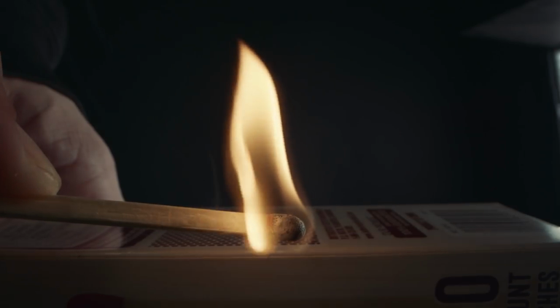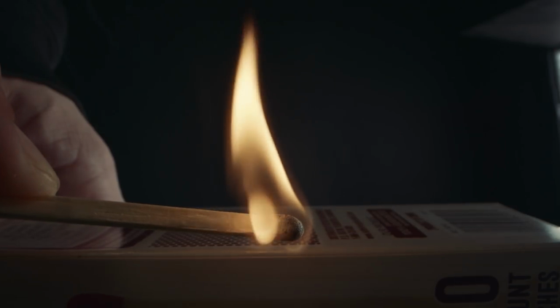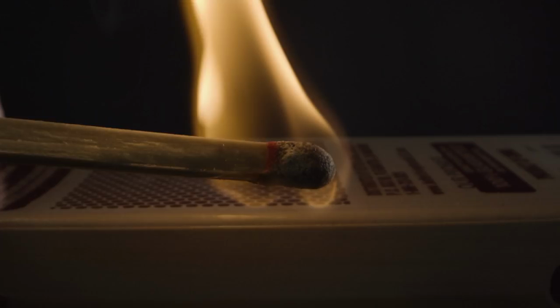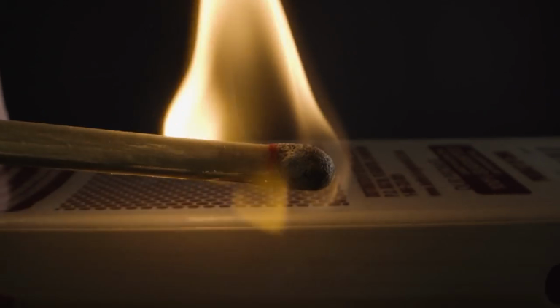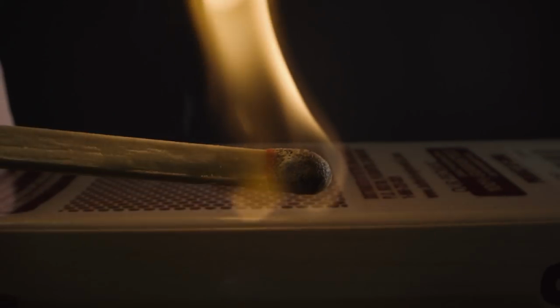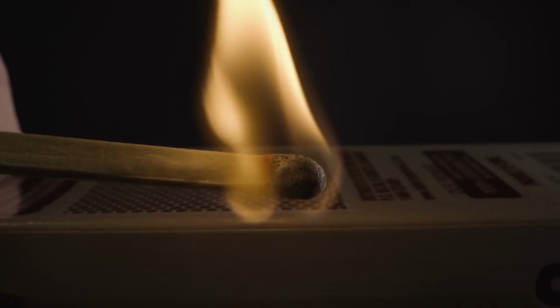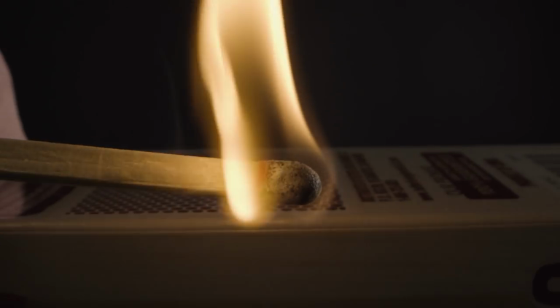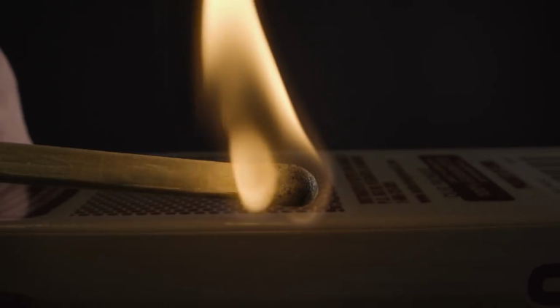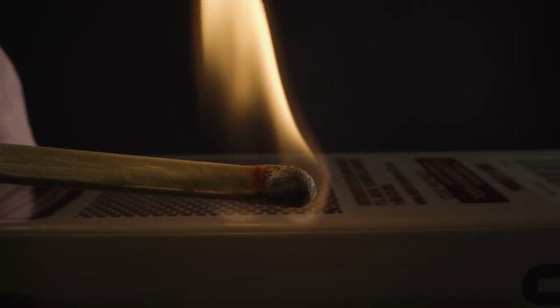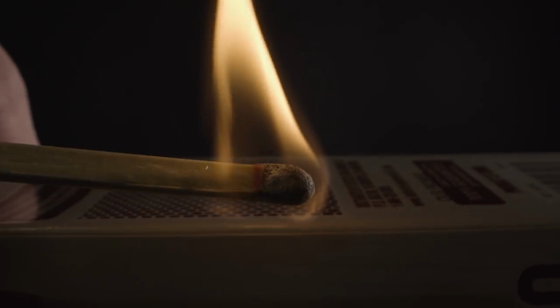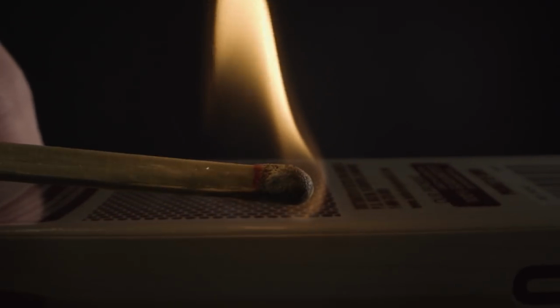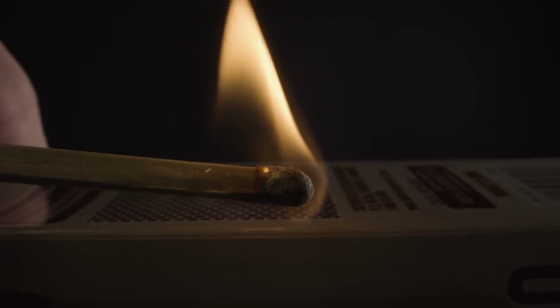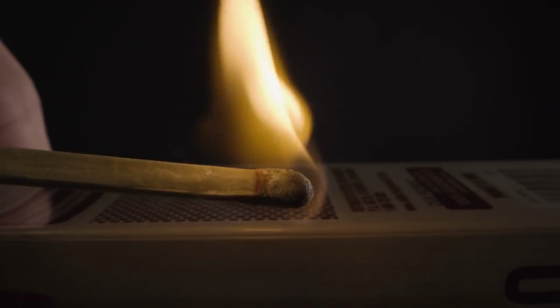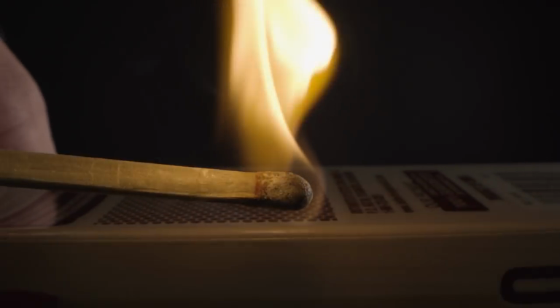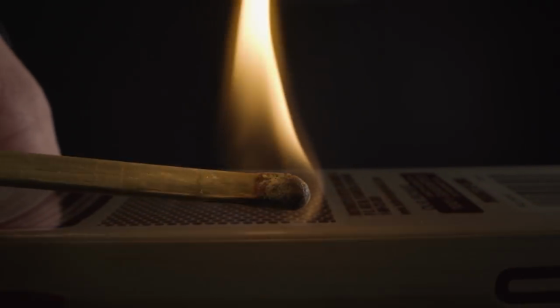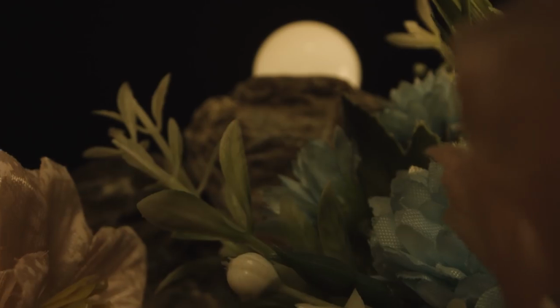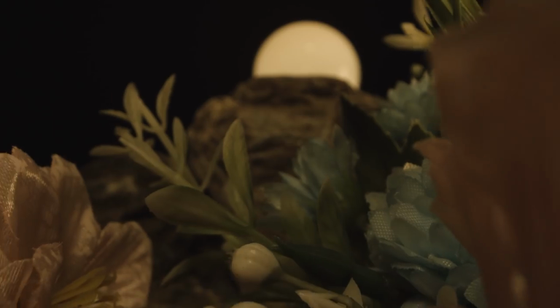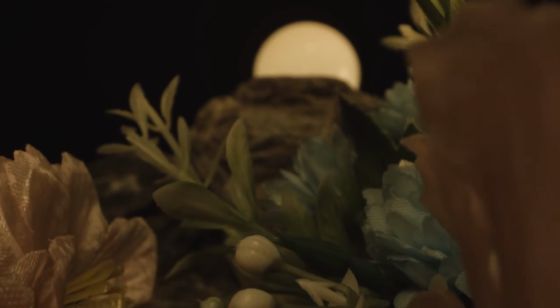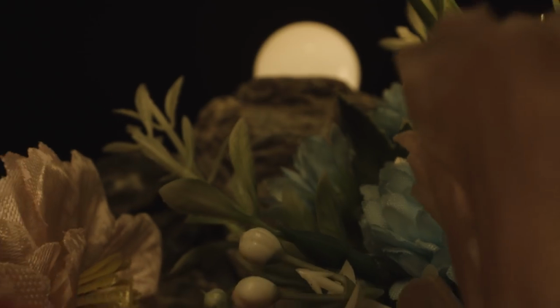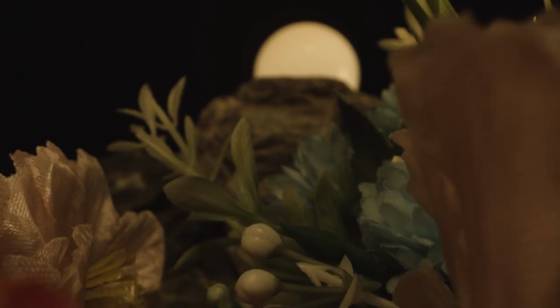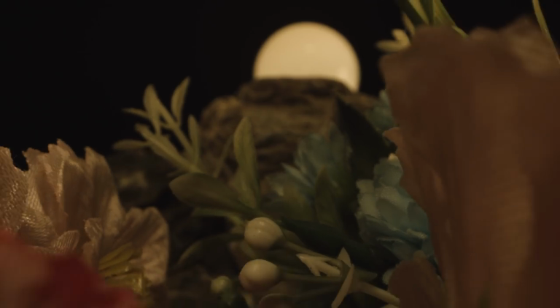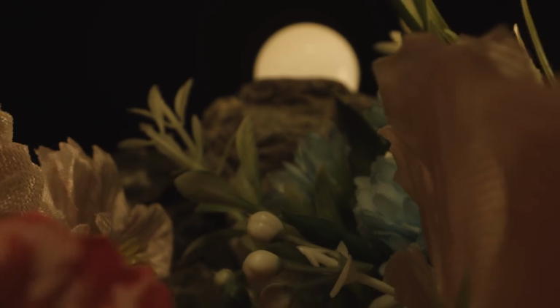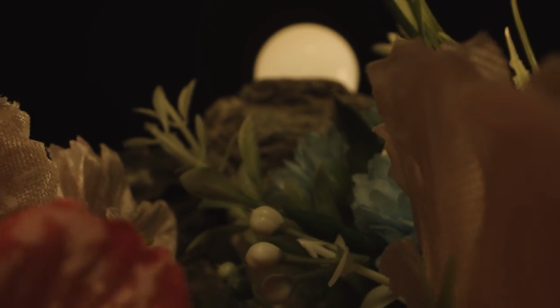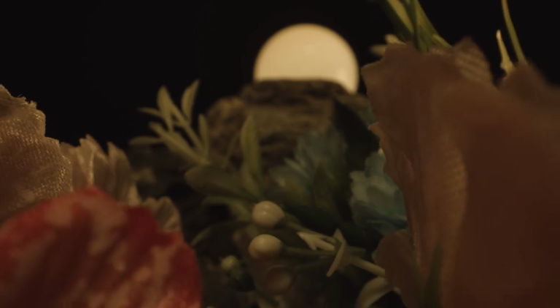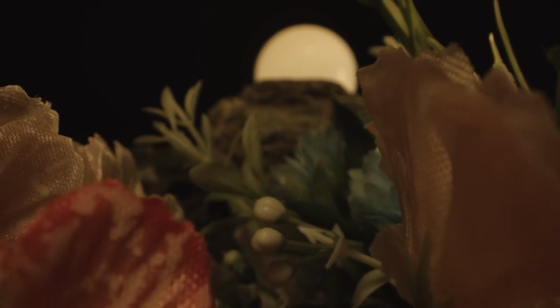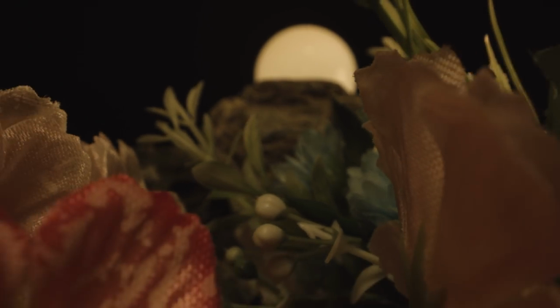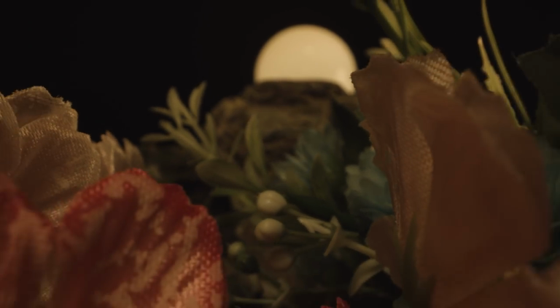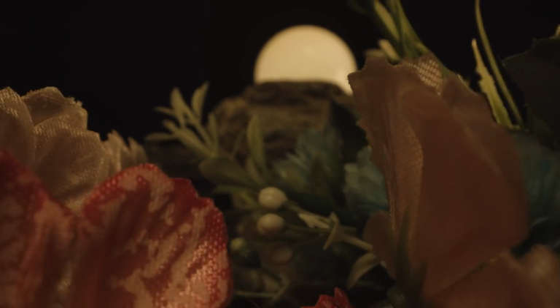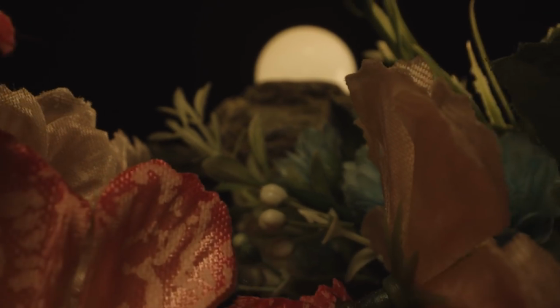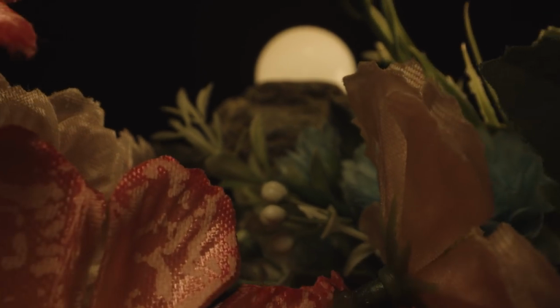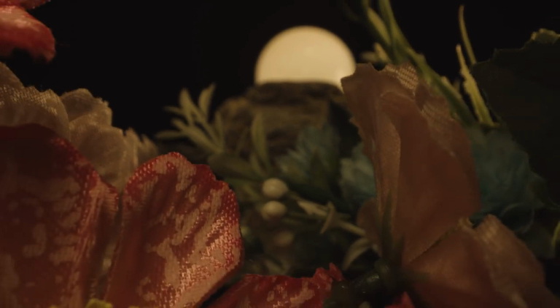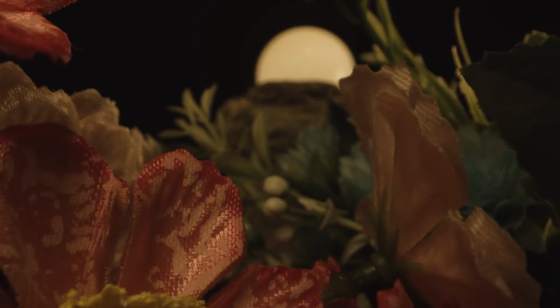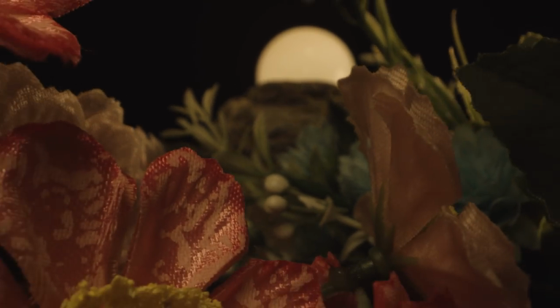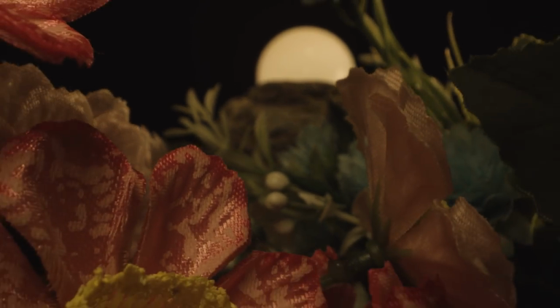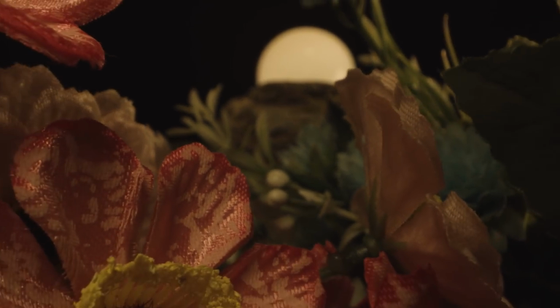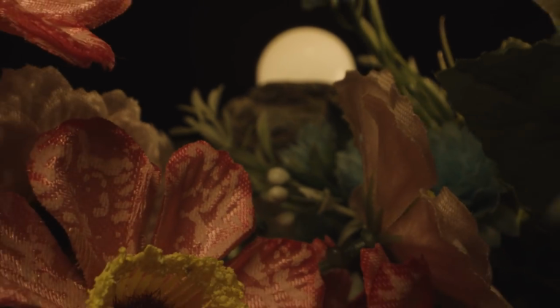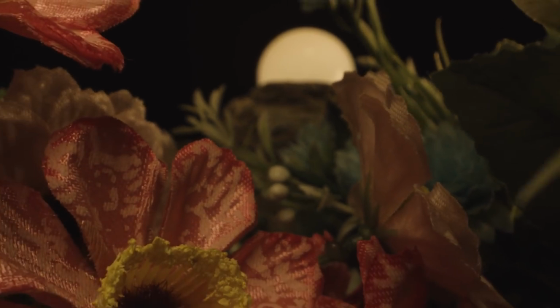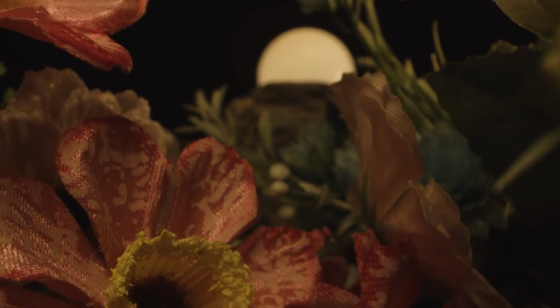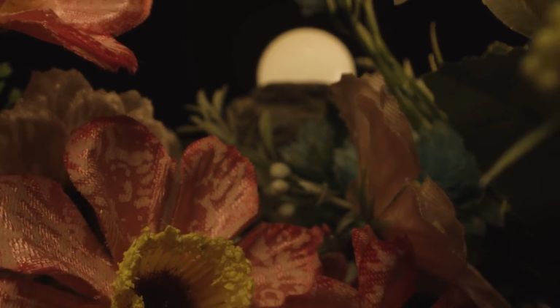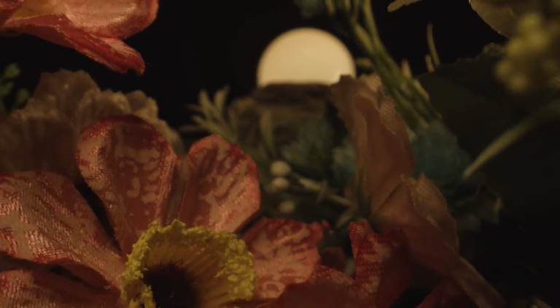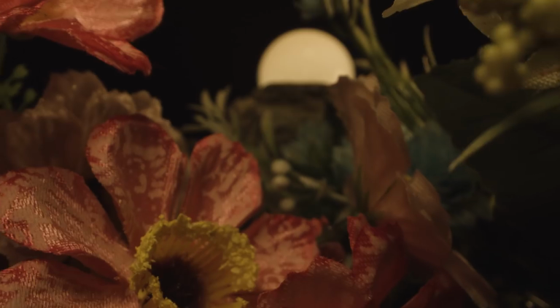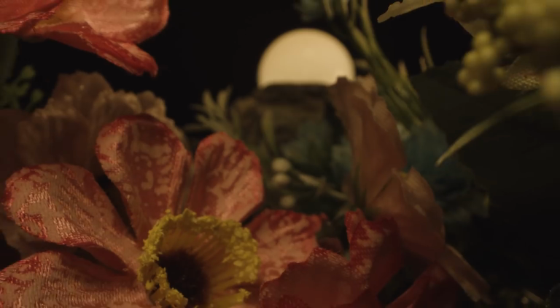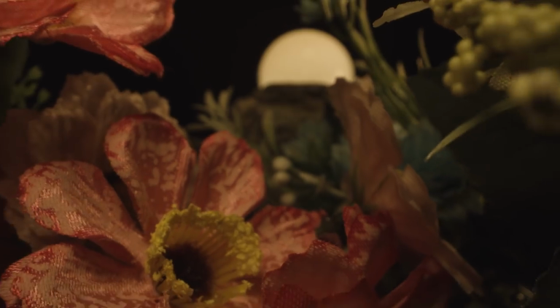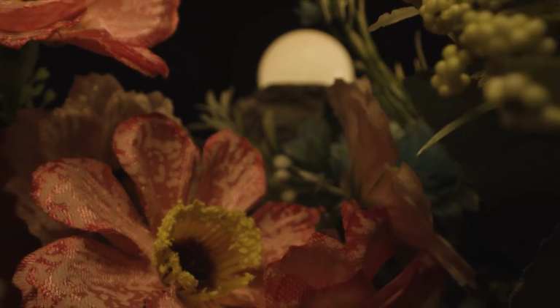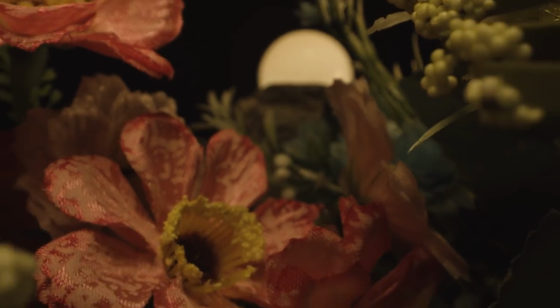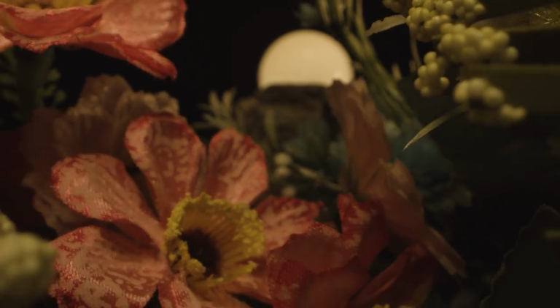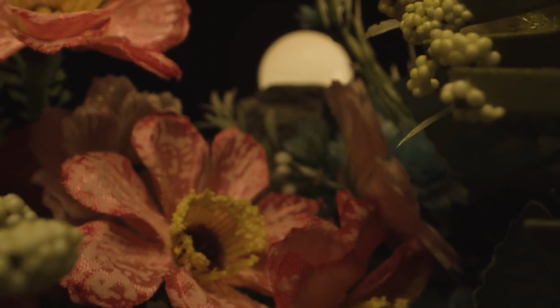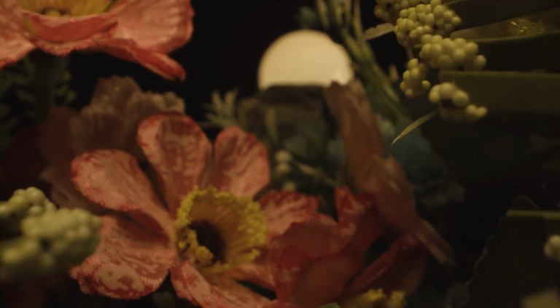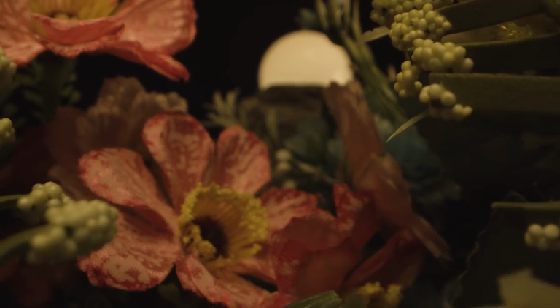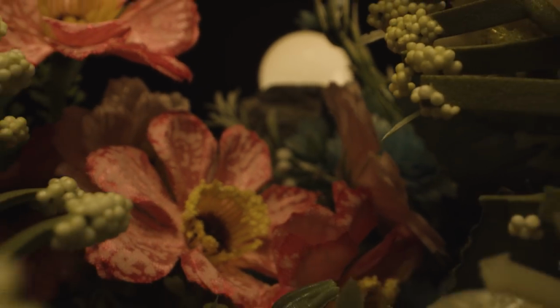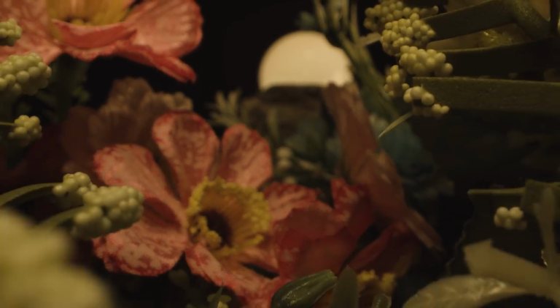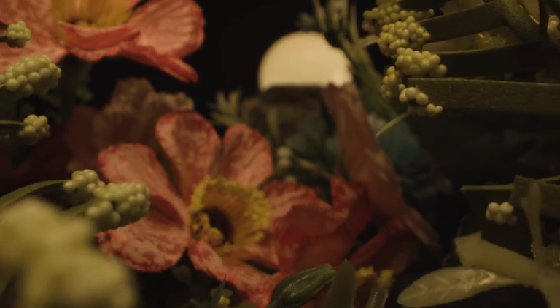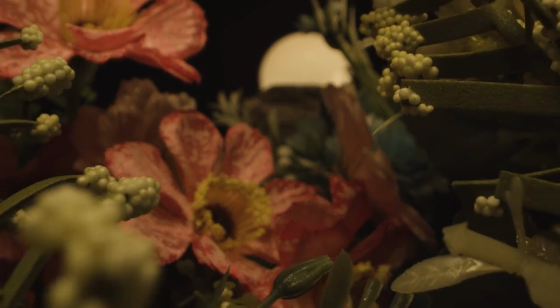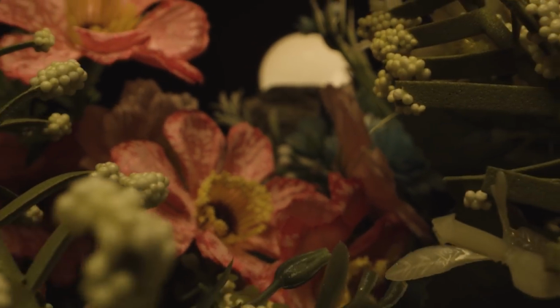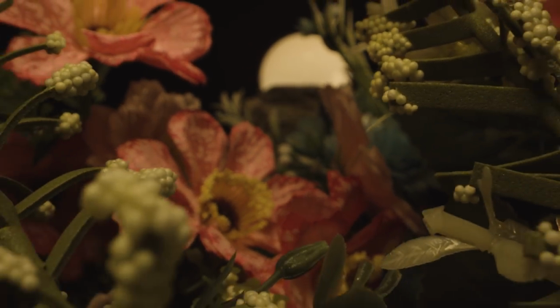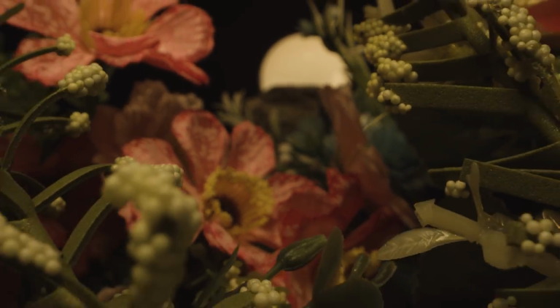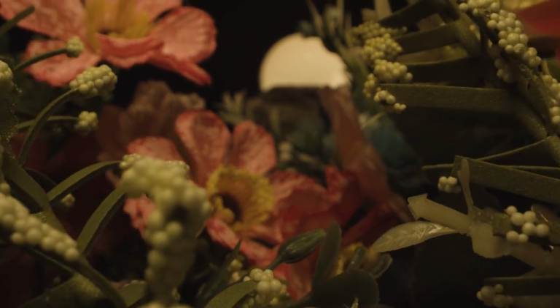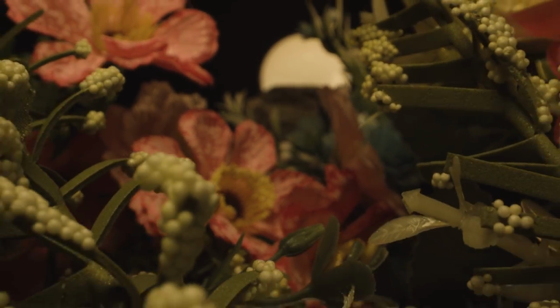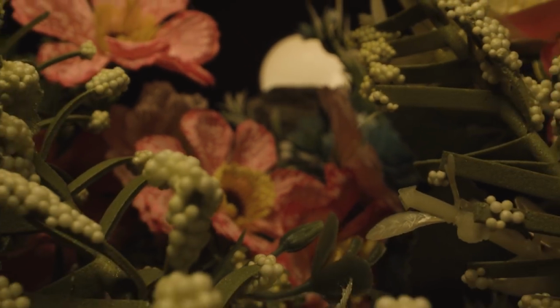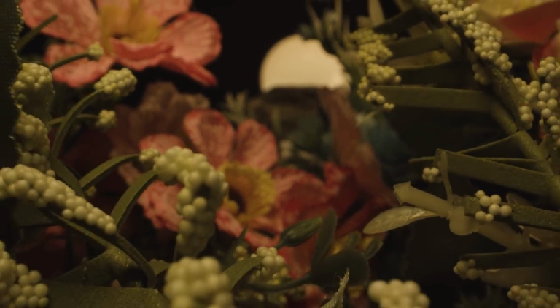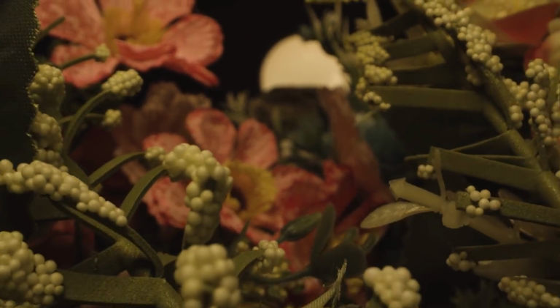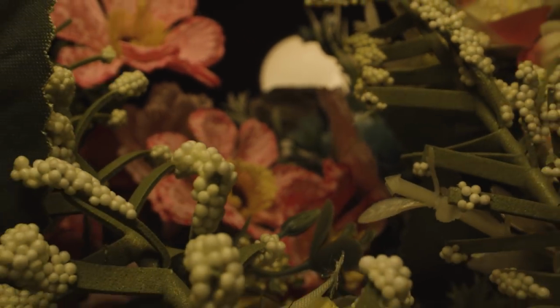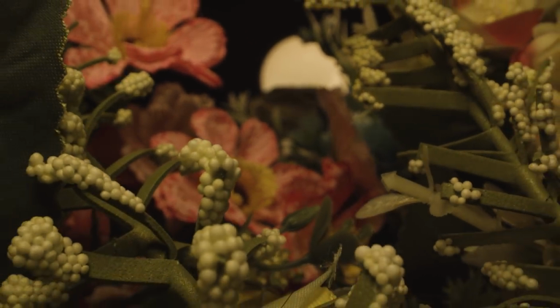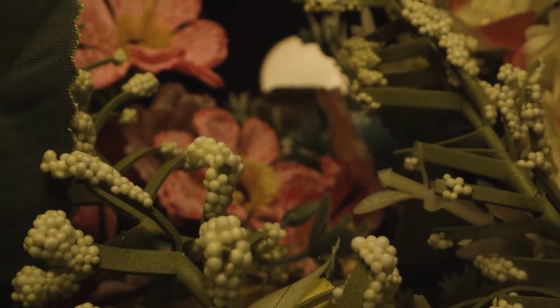I didn't have extensive props to use, but the cool thing about this lens is the perspective that it gives allows you to use smaller props to kind of create a lifelike scene.